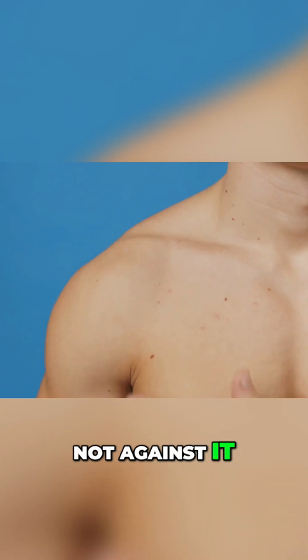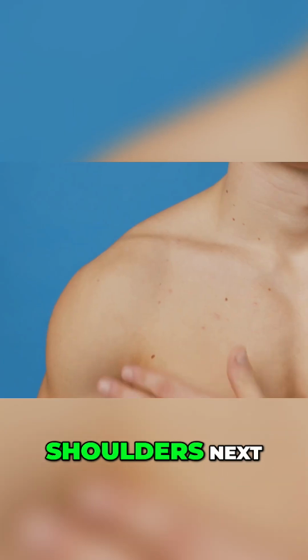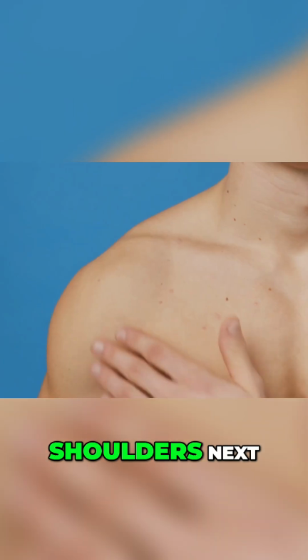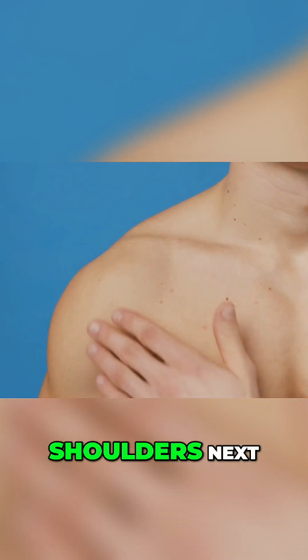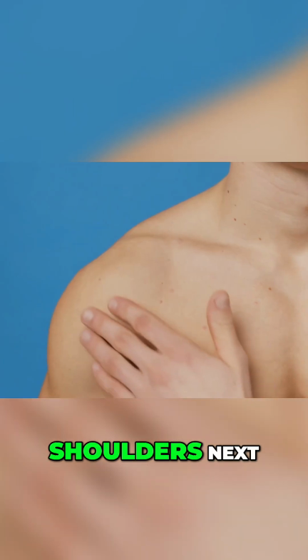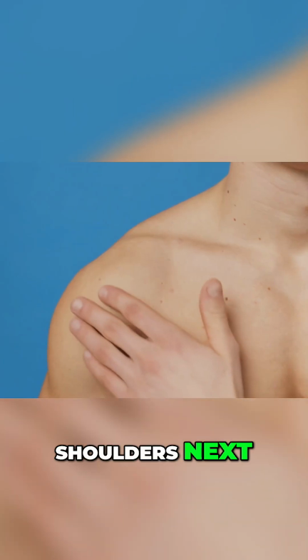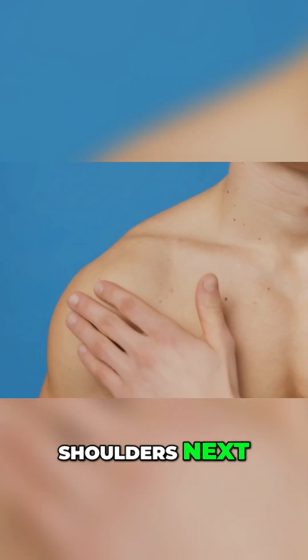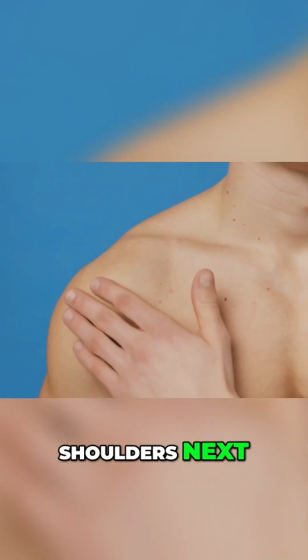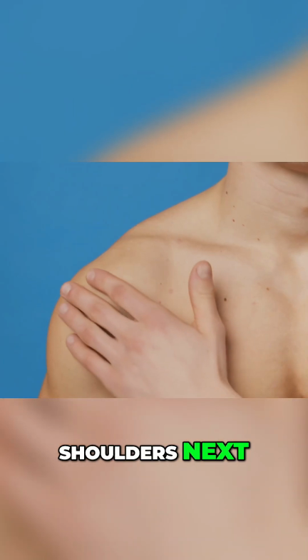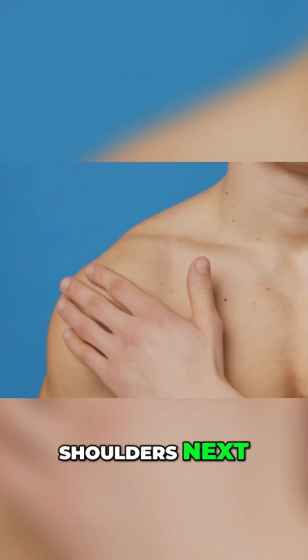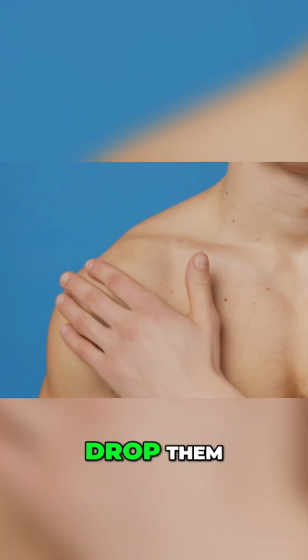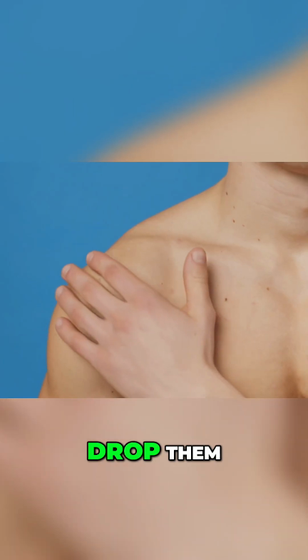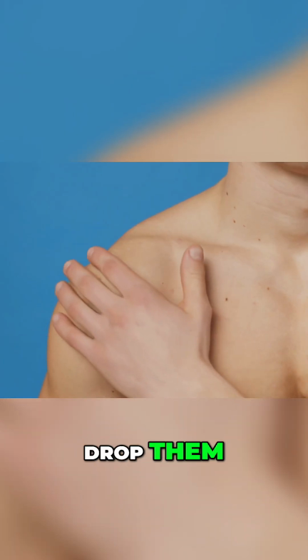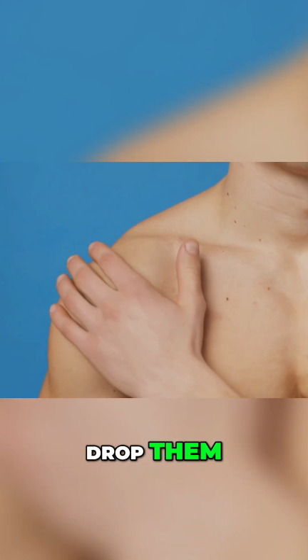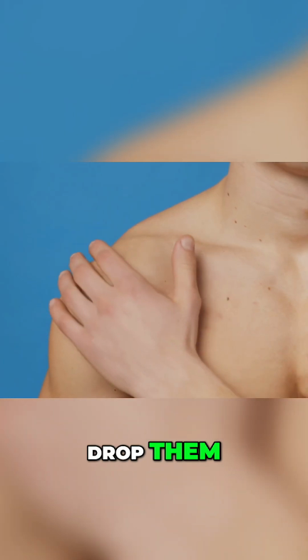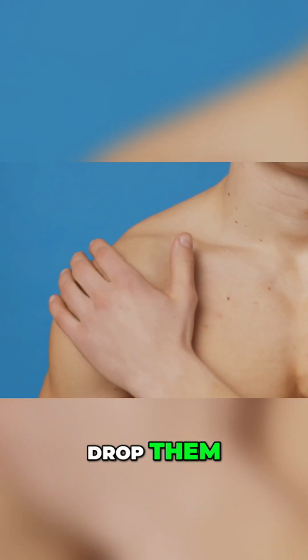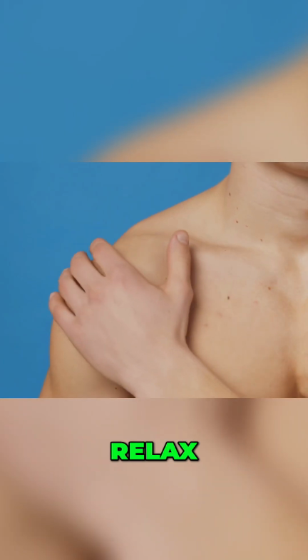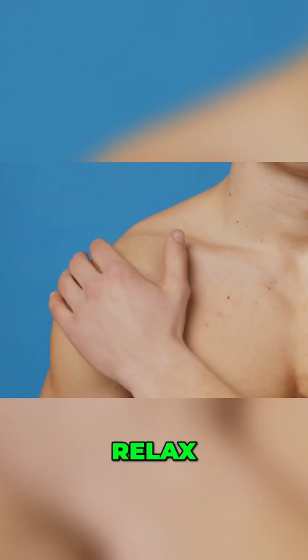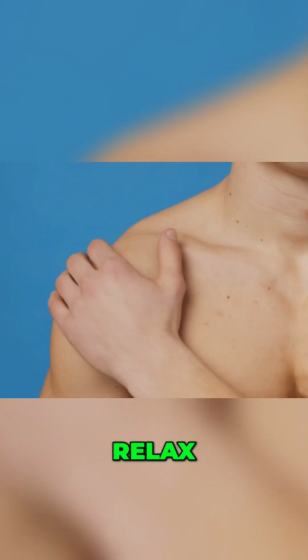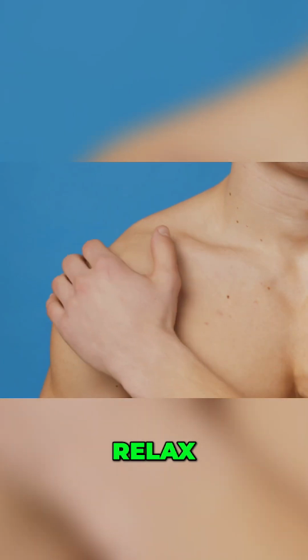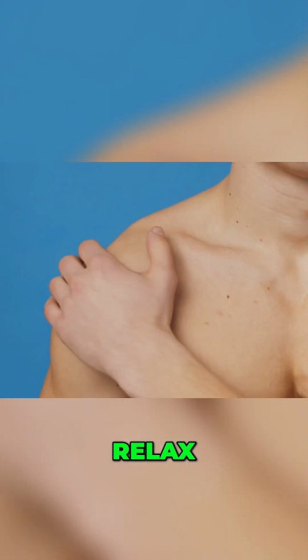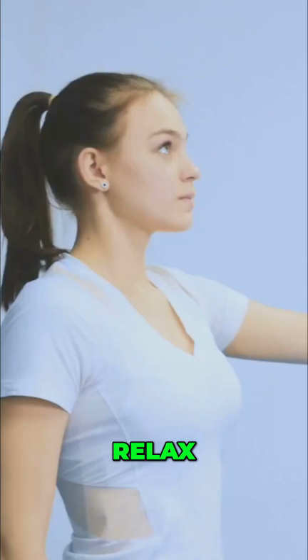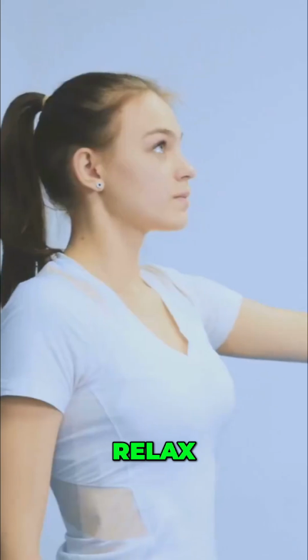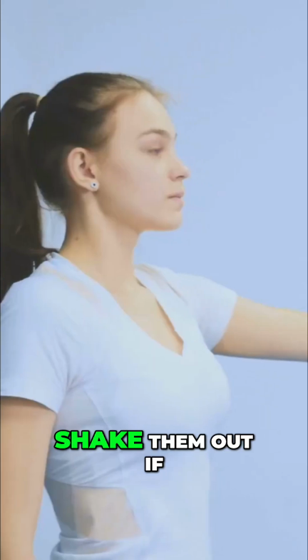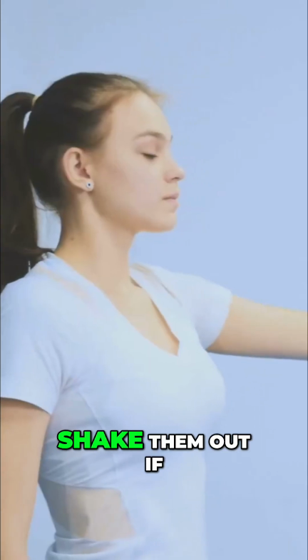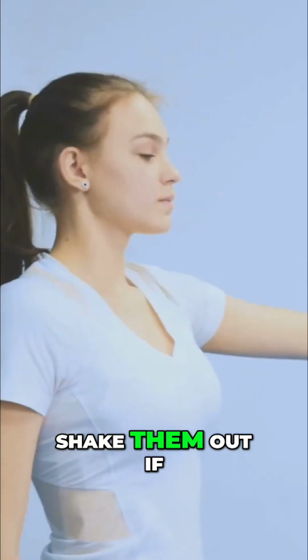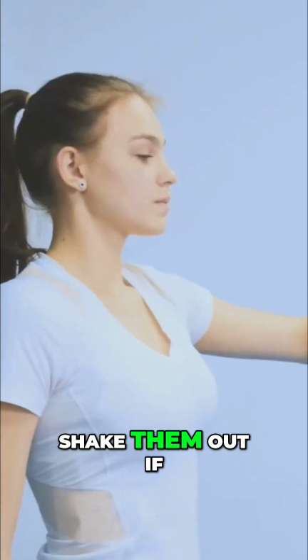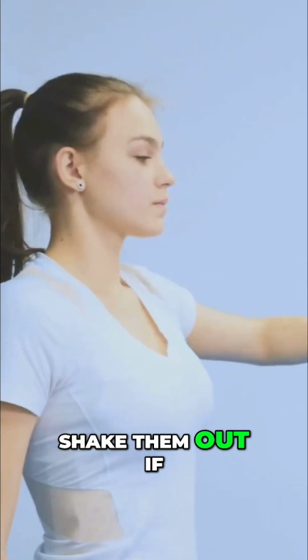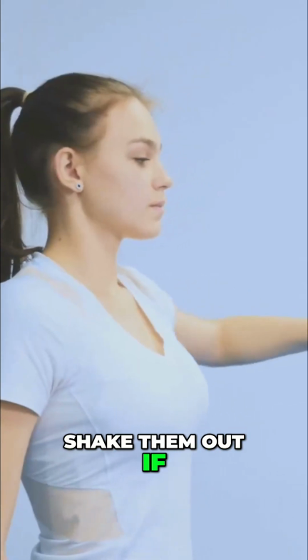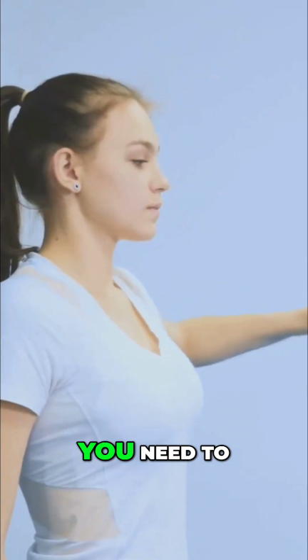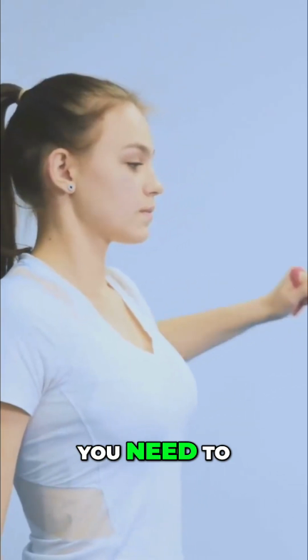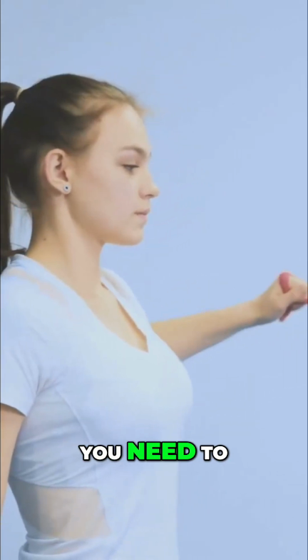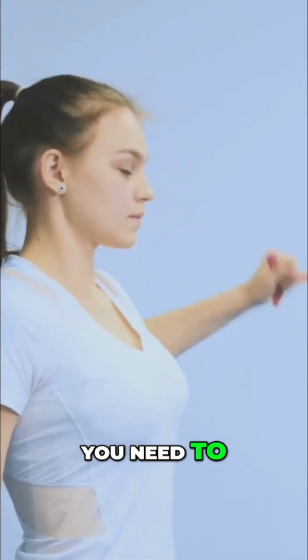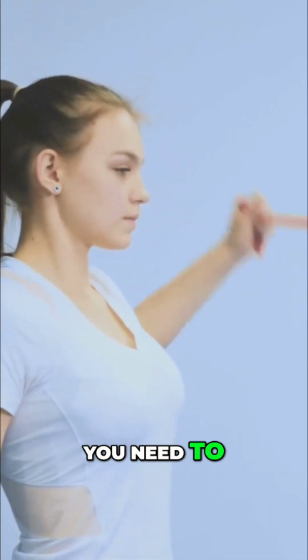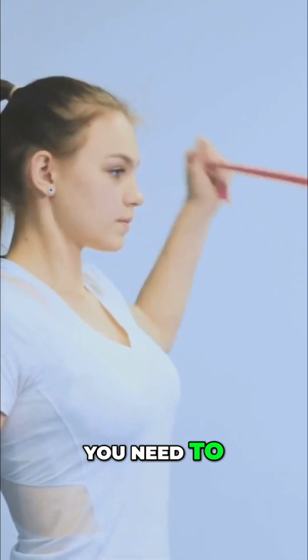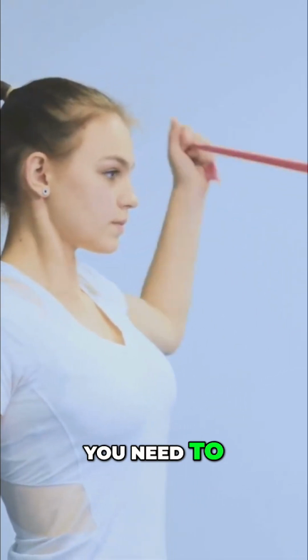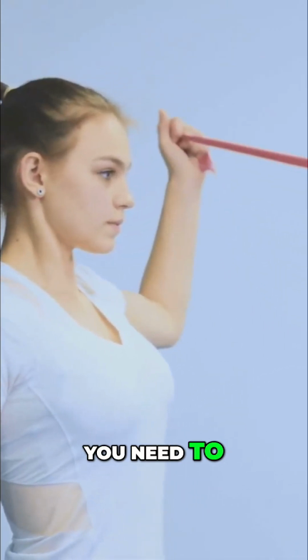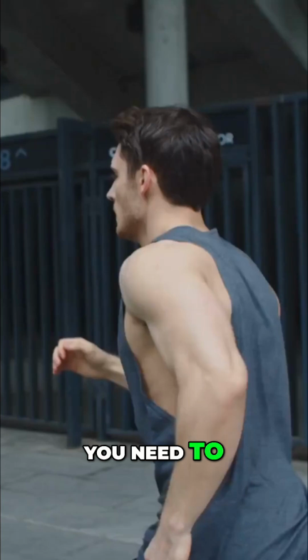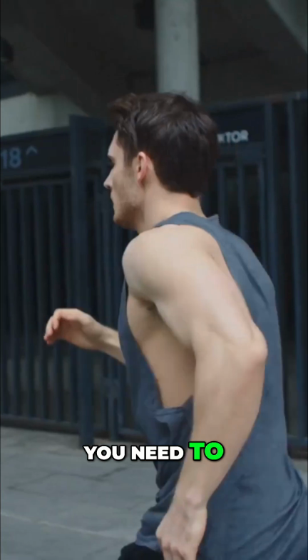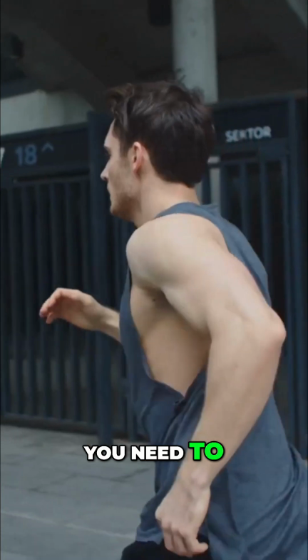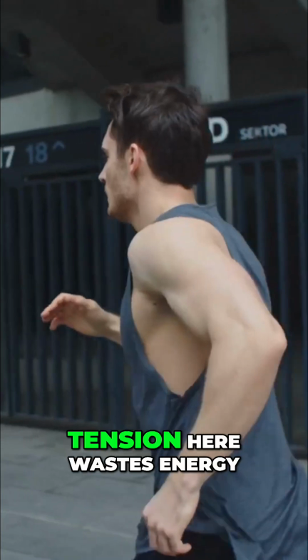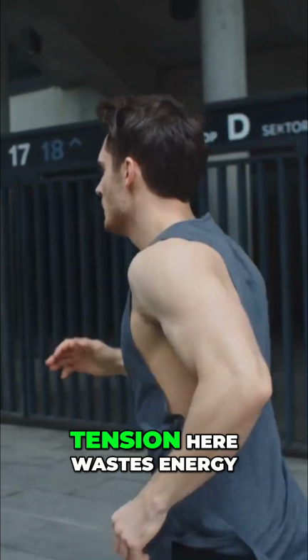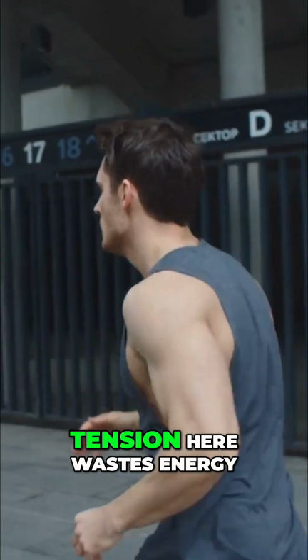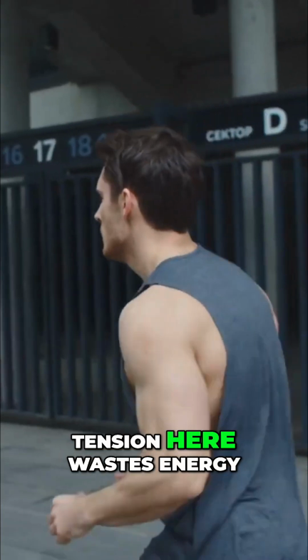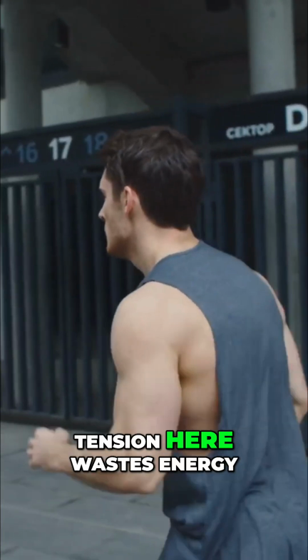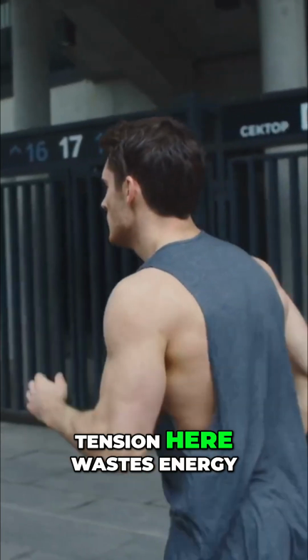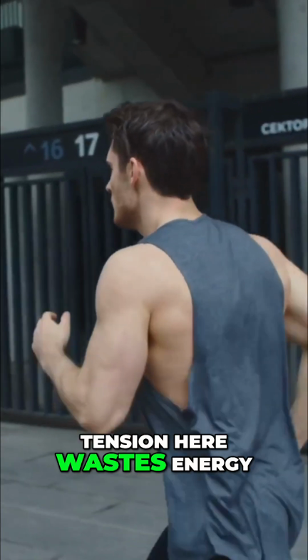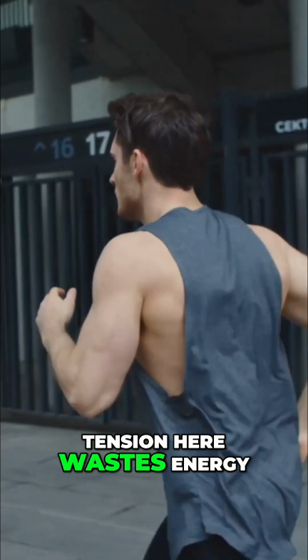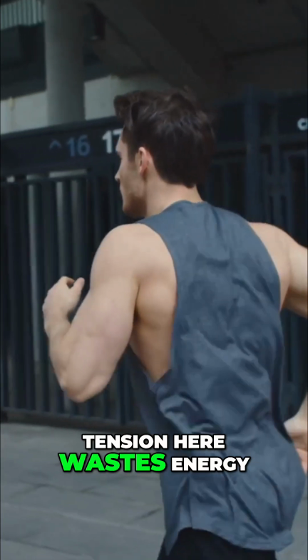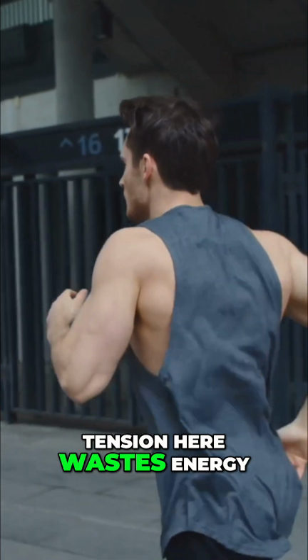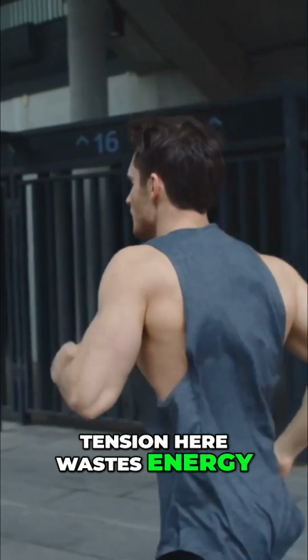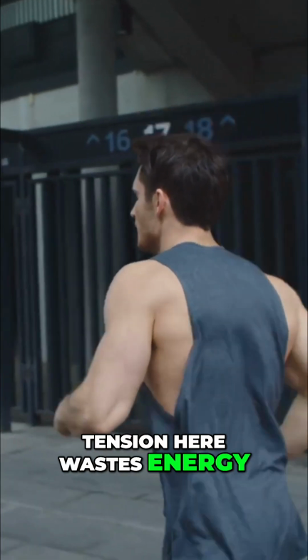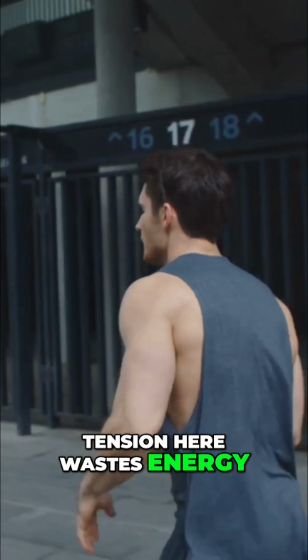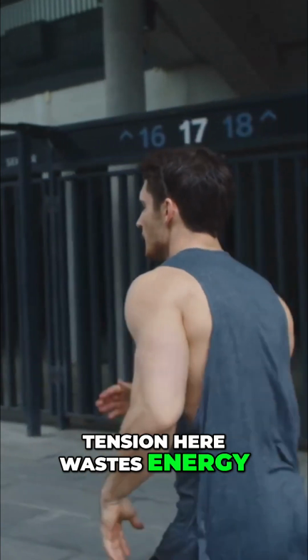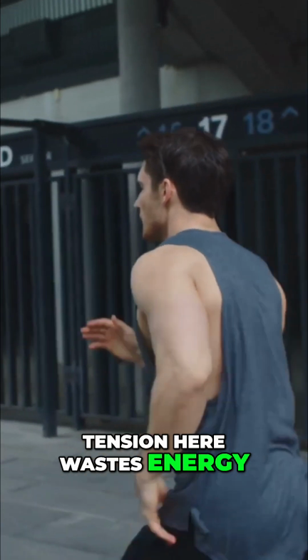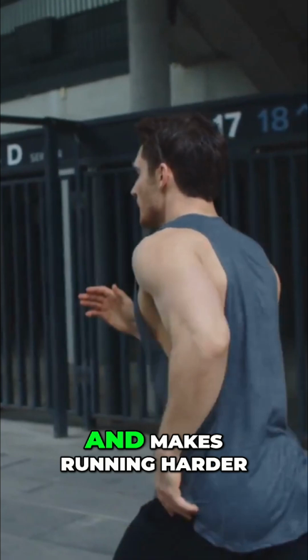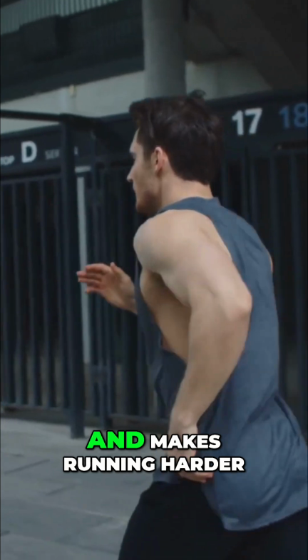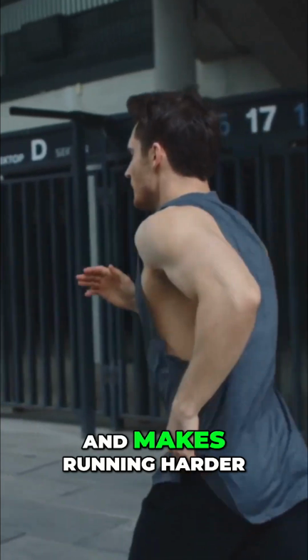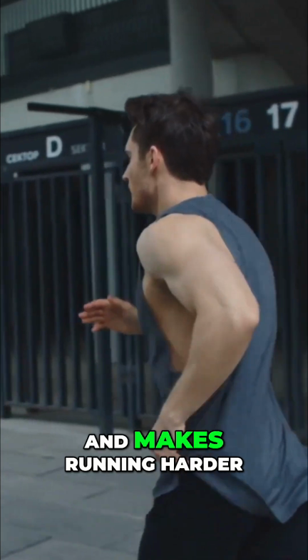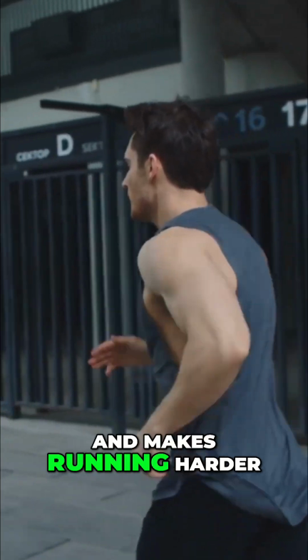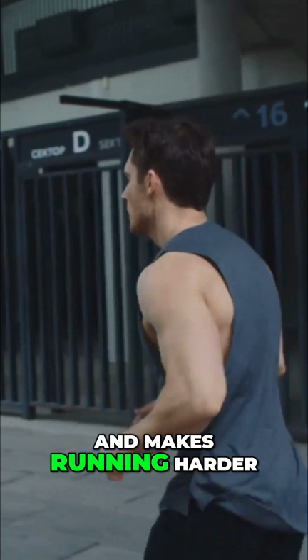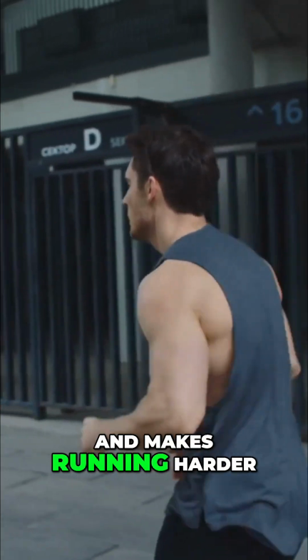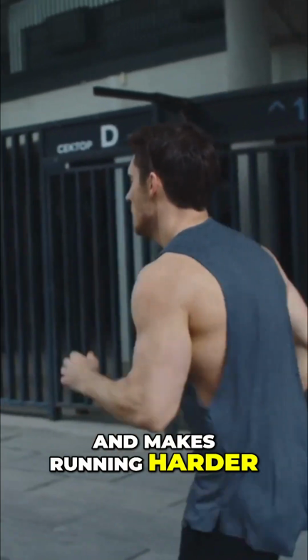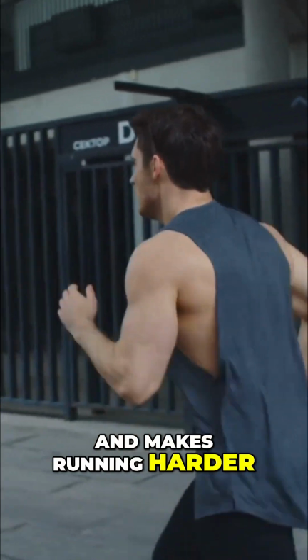Shoulders next — drop them, relax, shake them out if you need to. Tension here wastes energy and makes running harder.